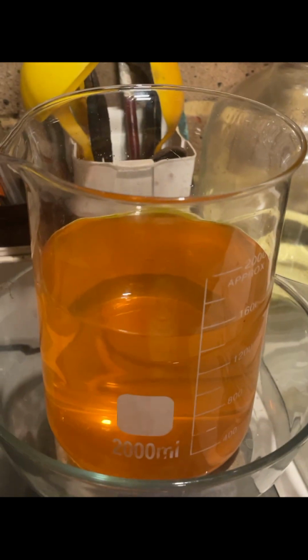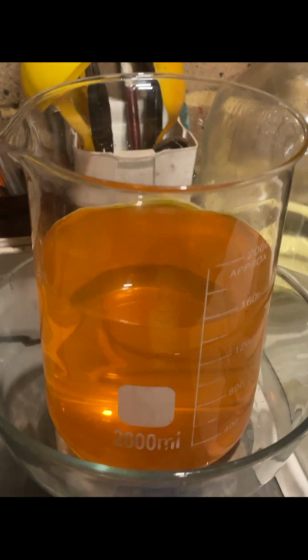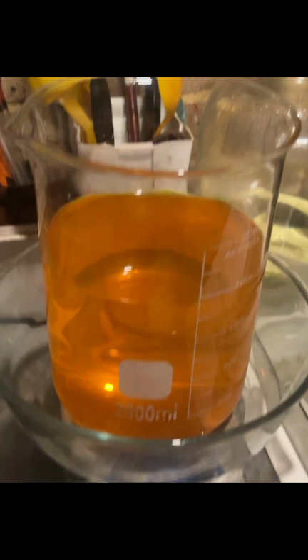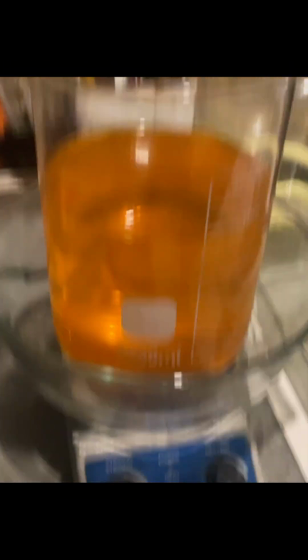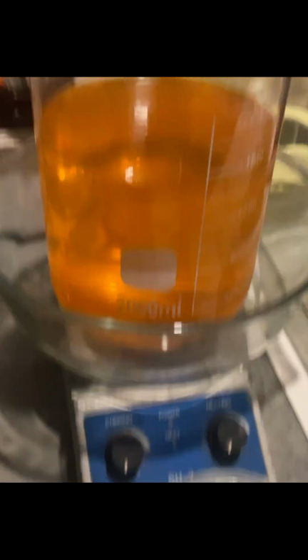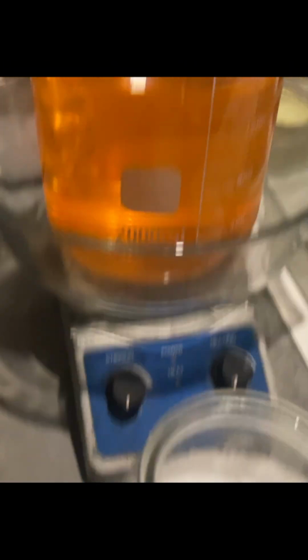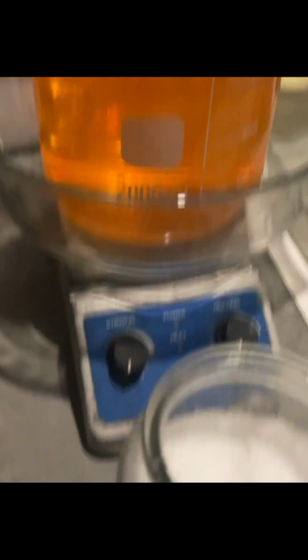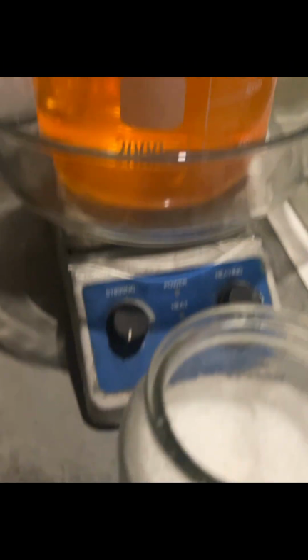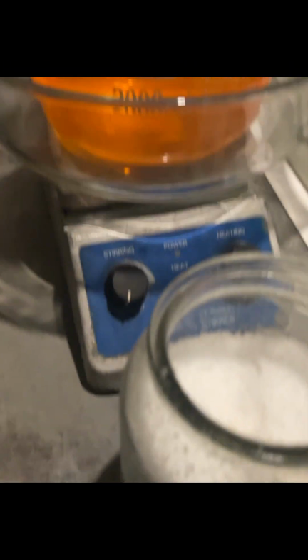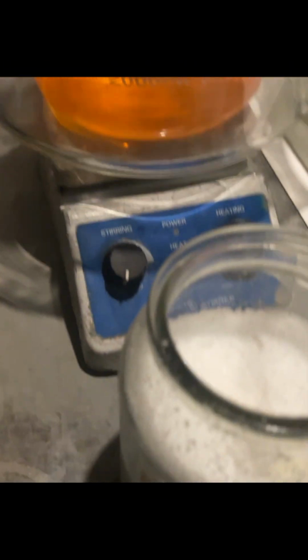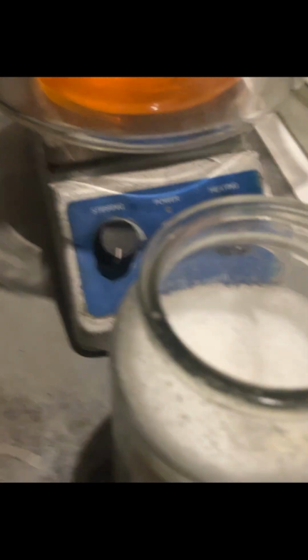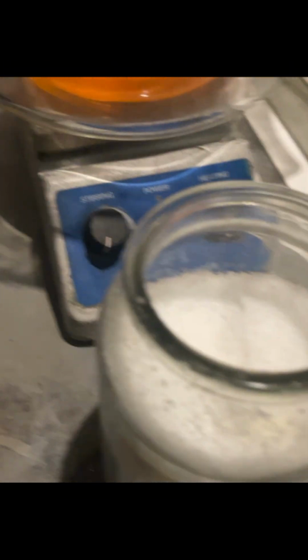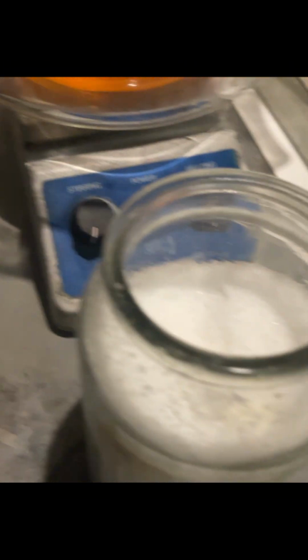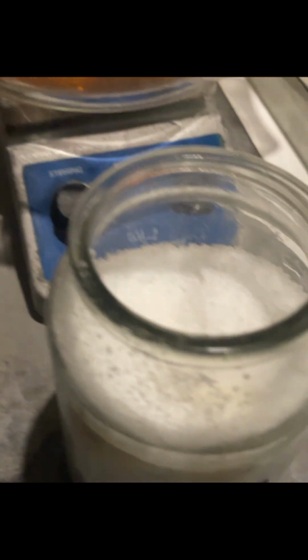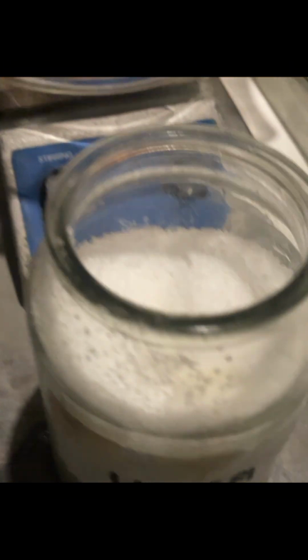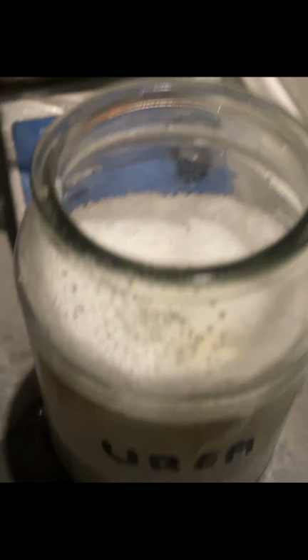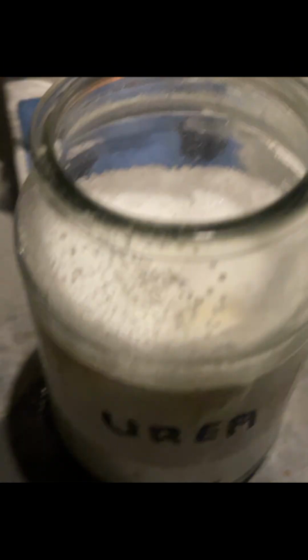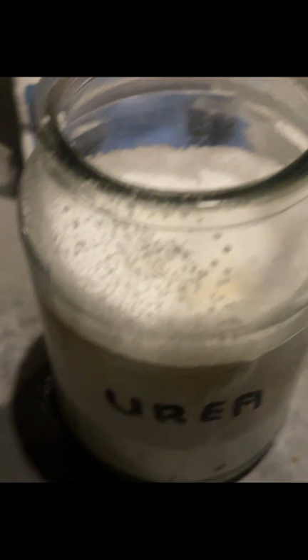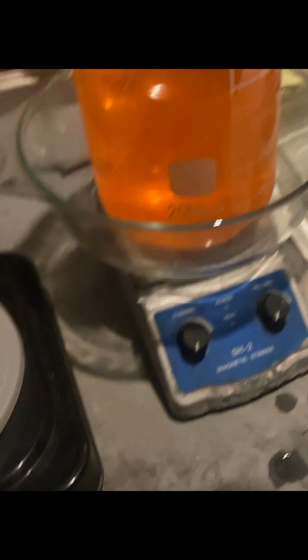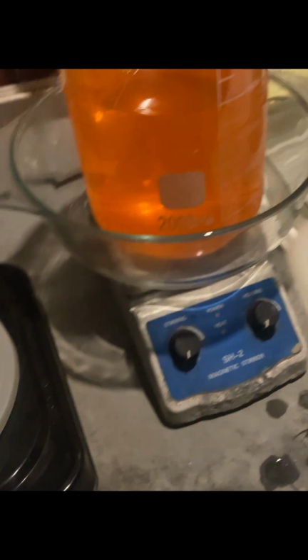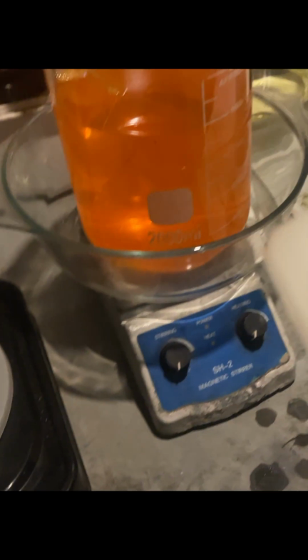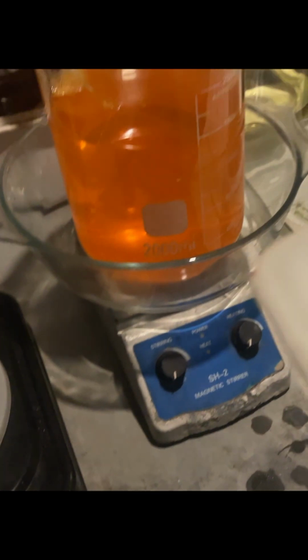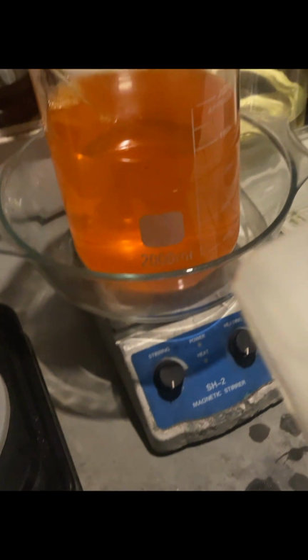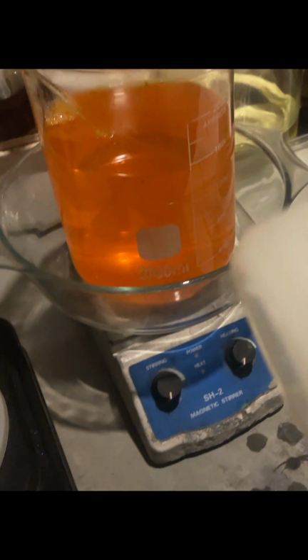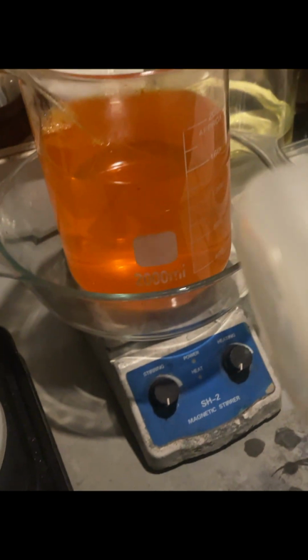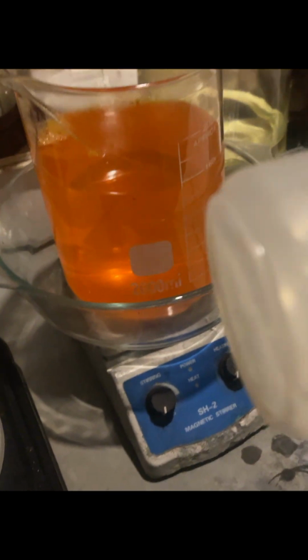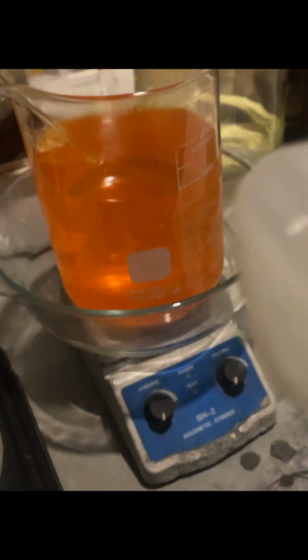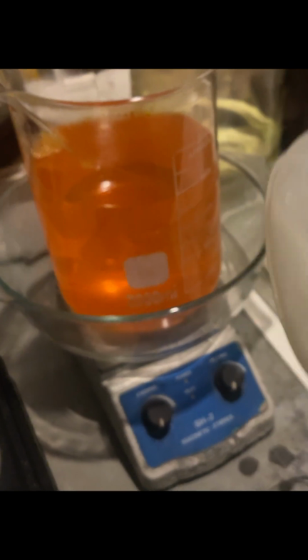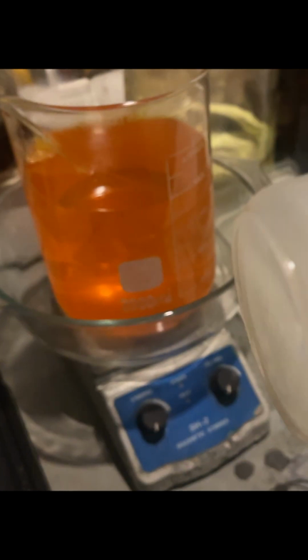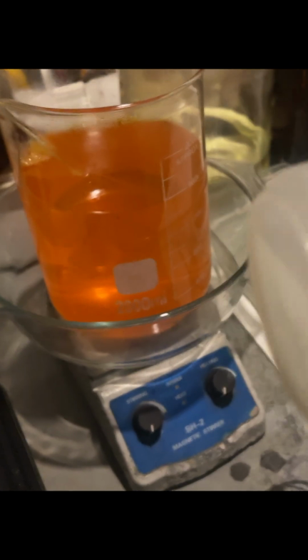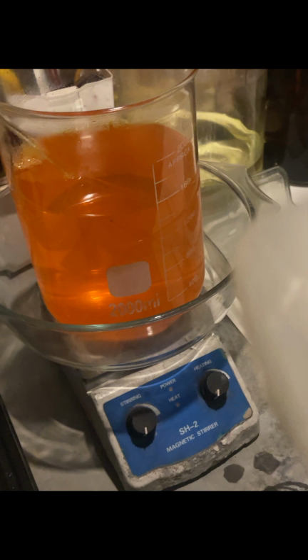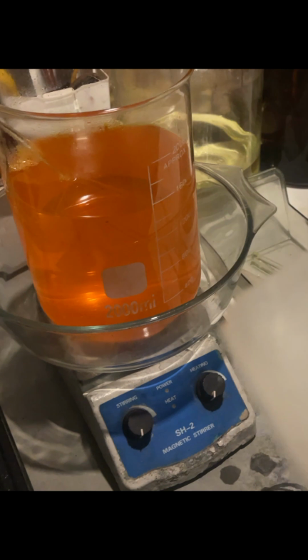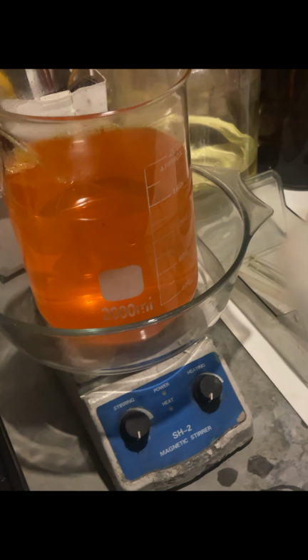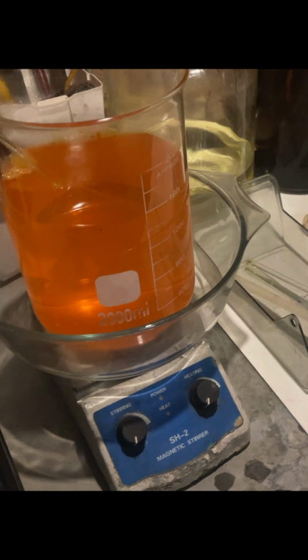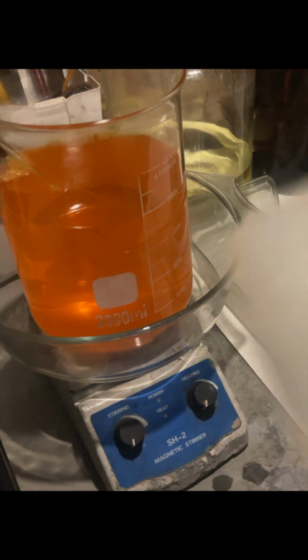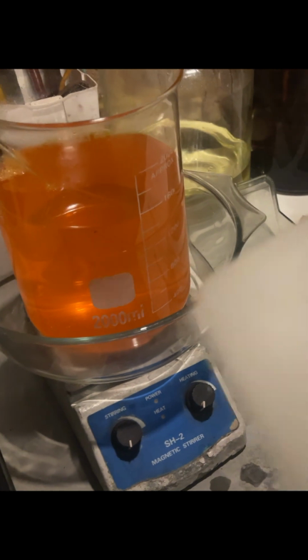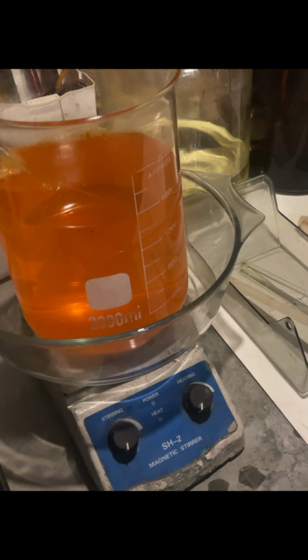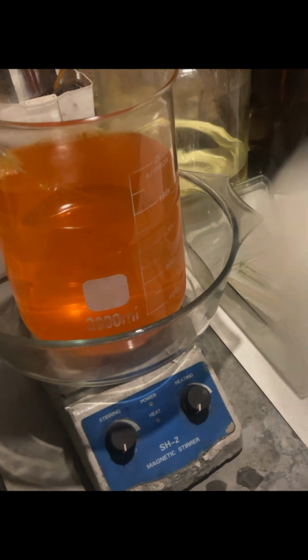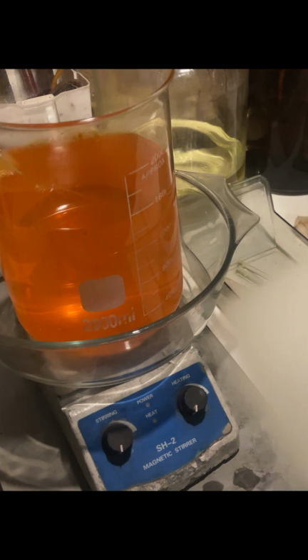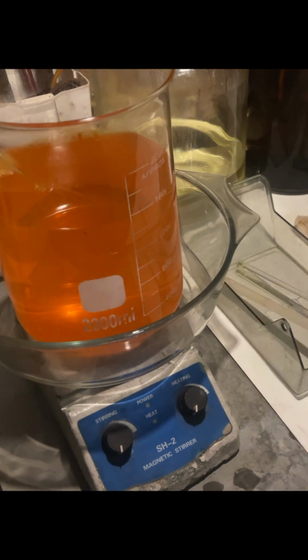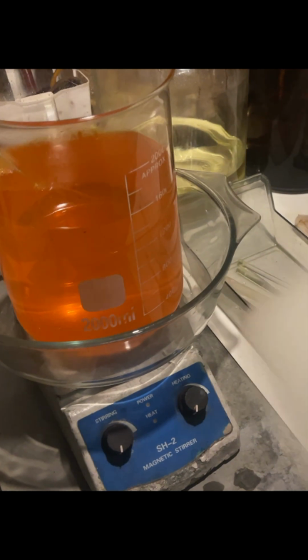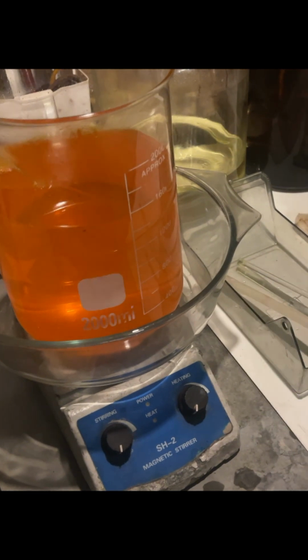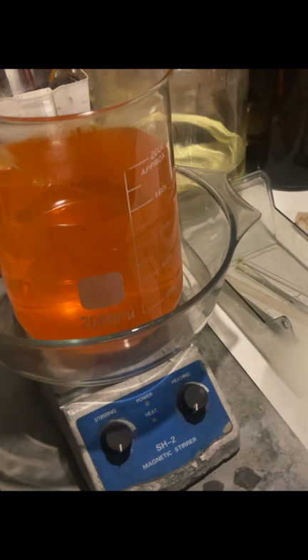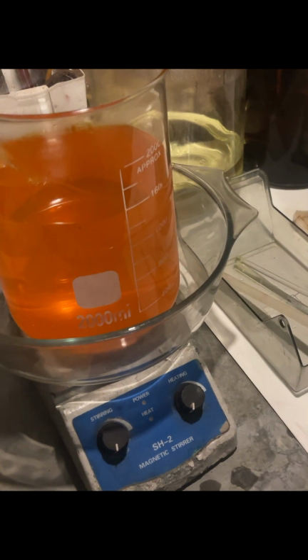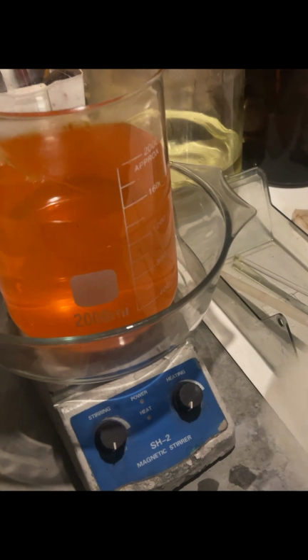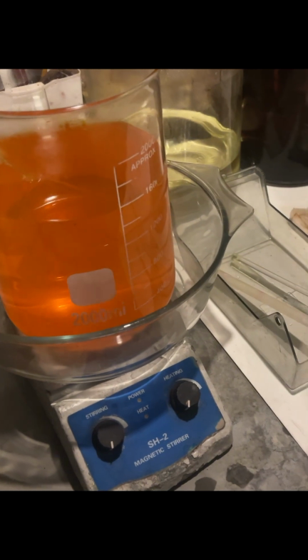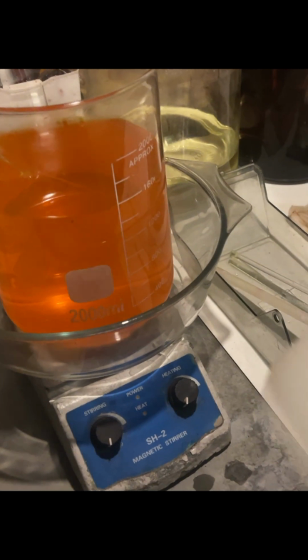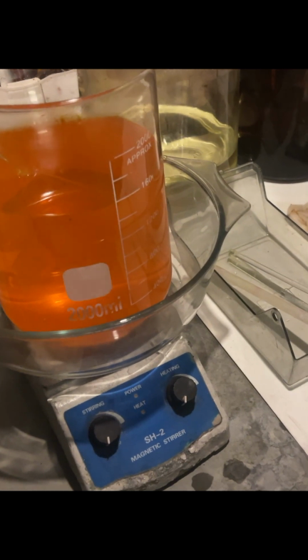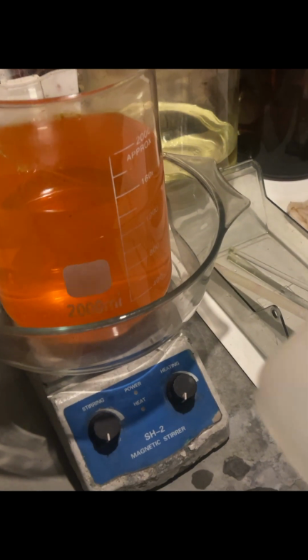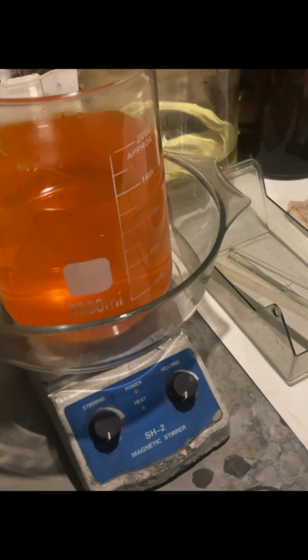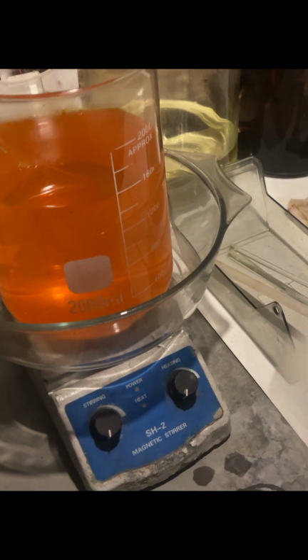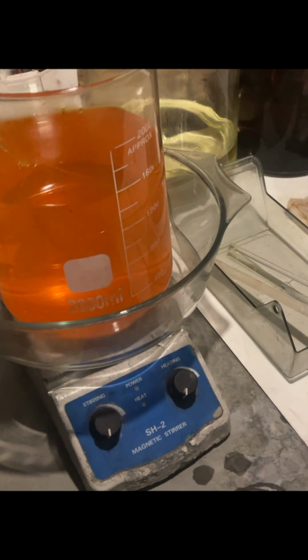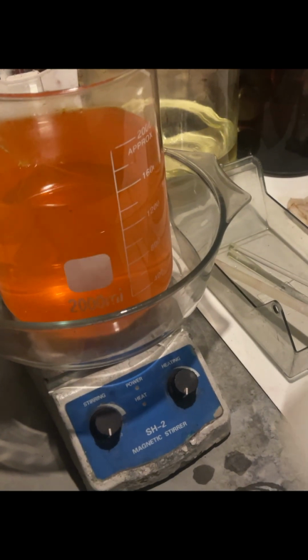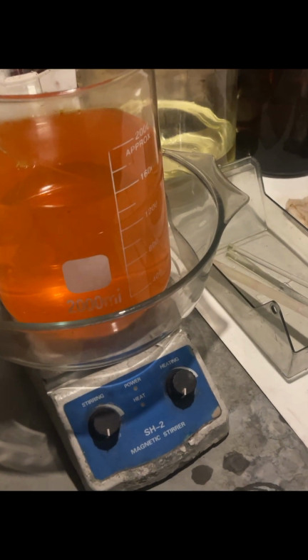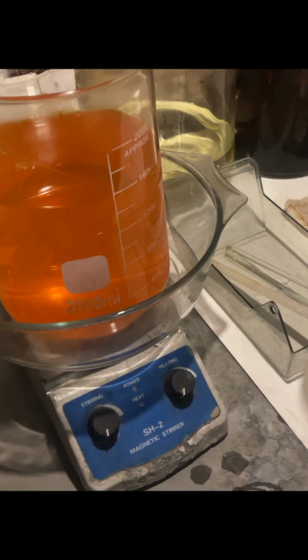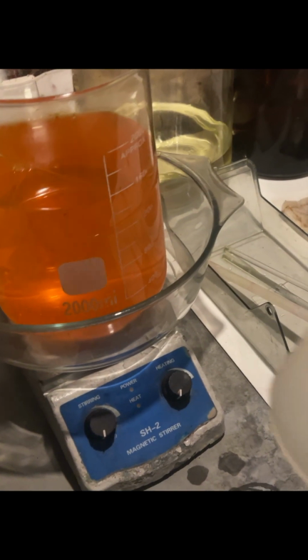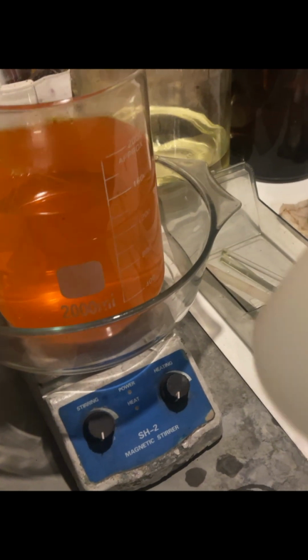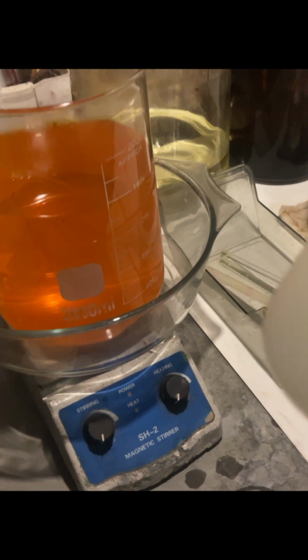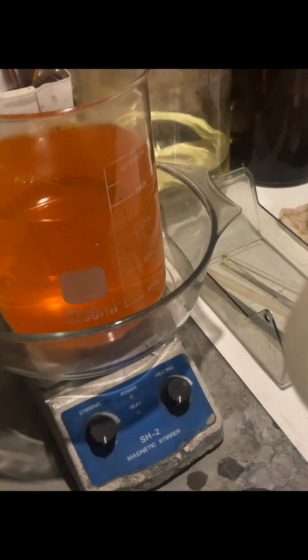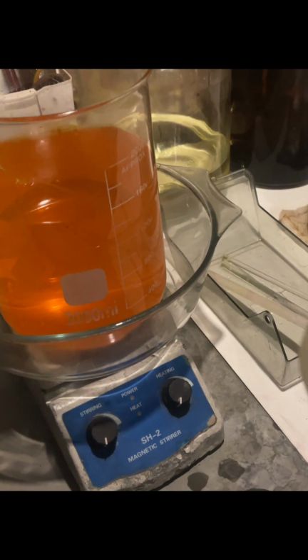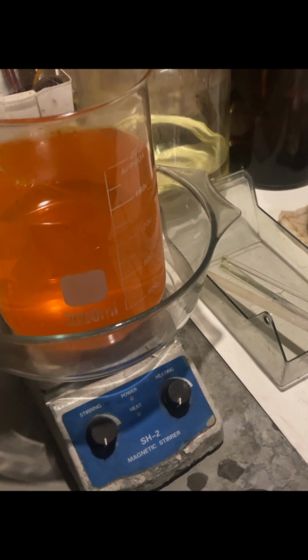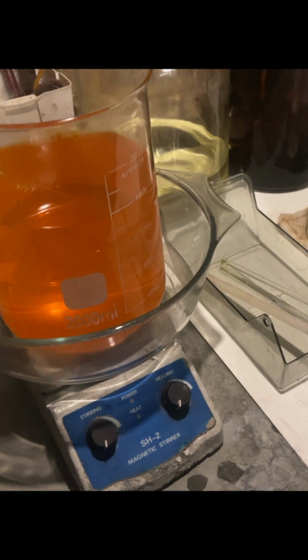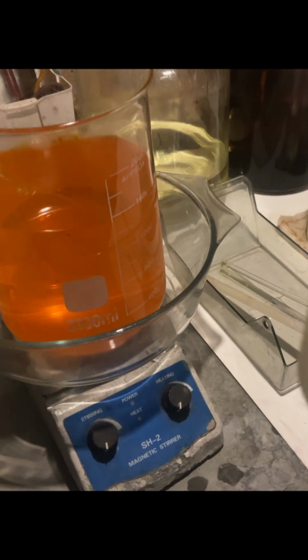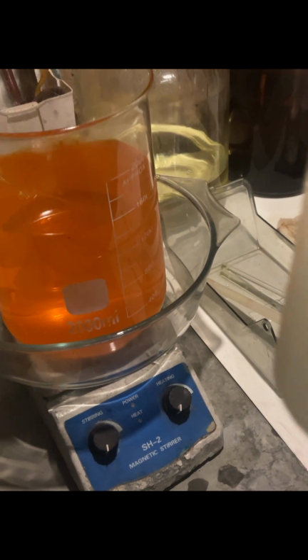Now I'm going to neutralize it by adding some urea to neutralize the acid. I've added about four and a half spoons of SMB (sodium metabisulfite).